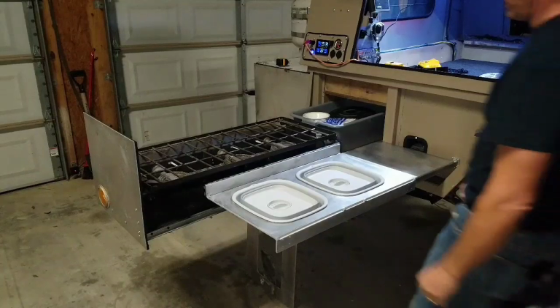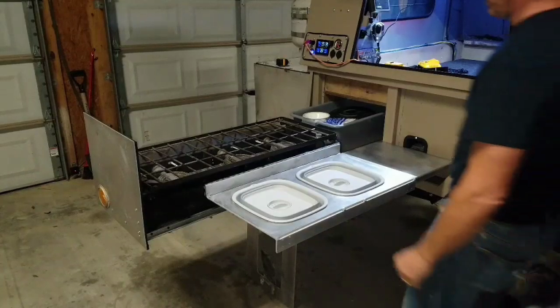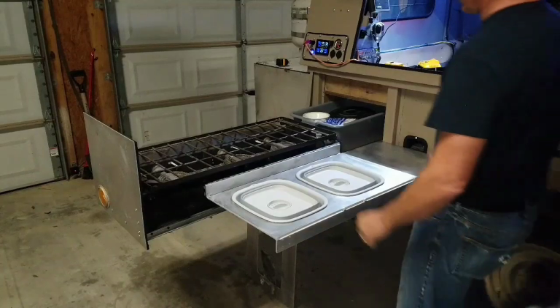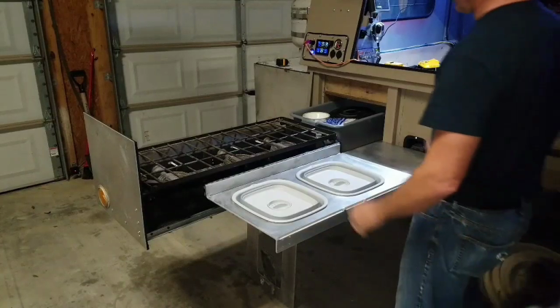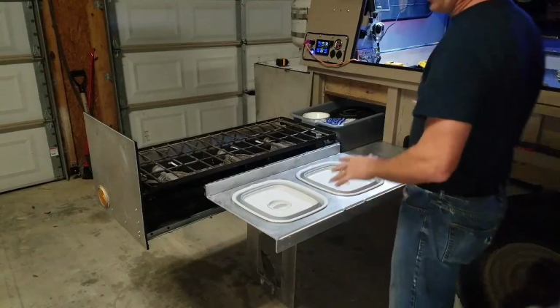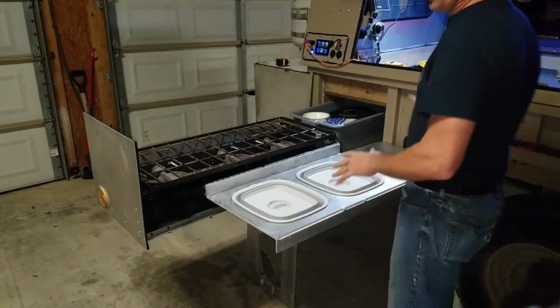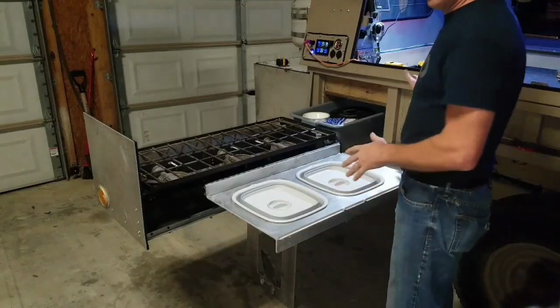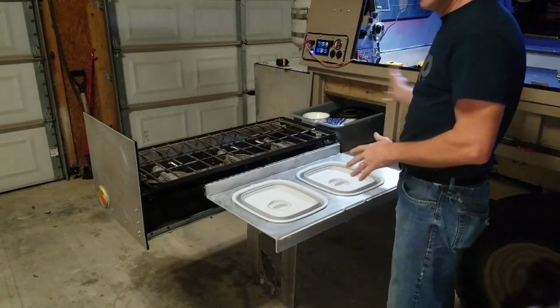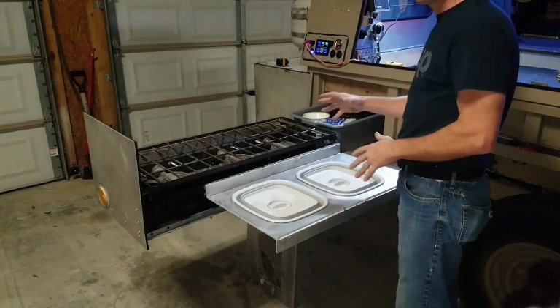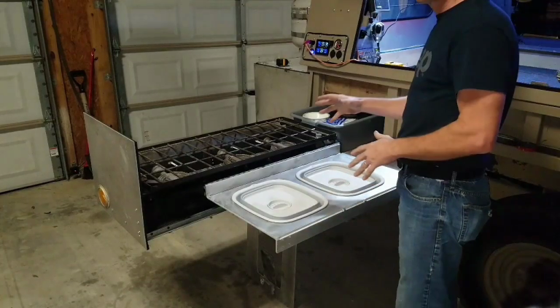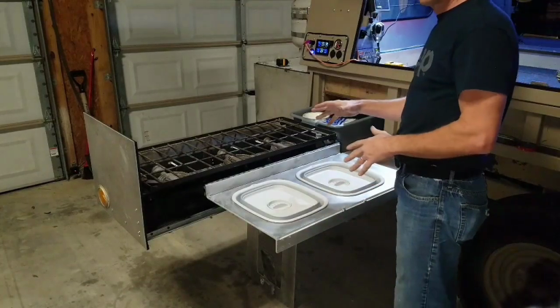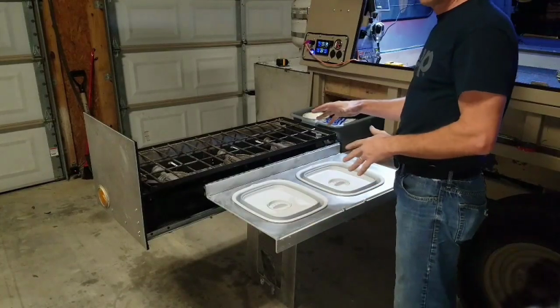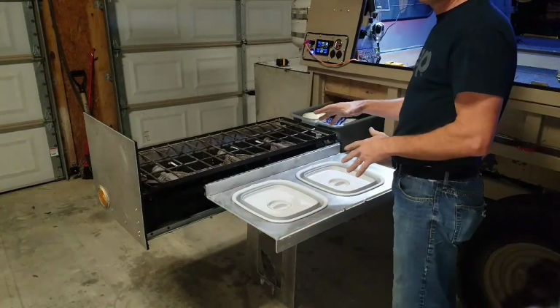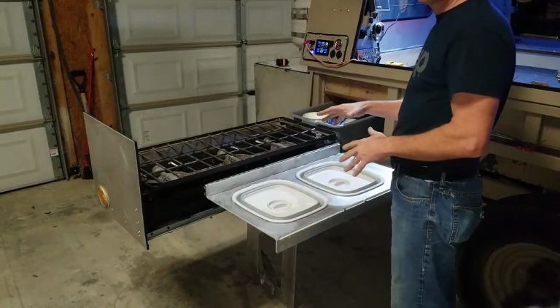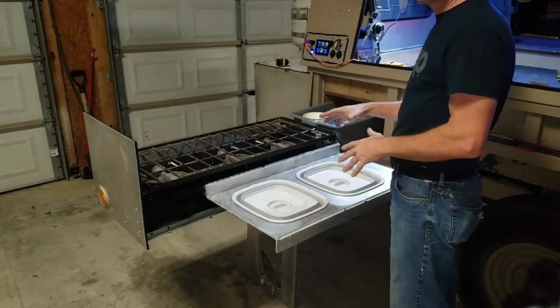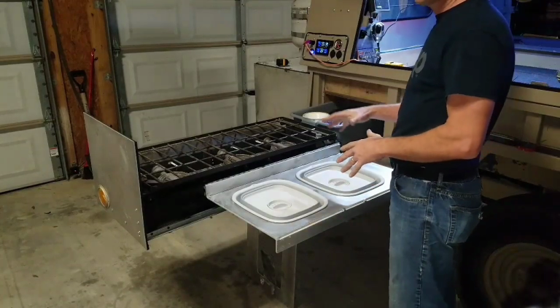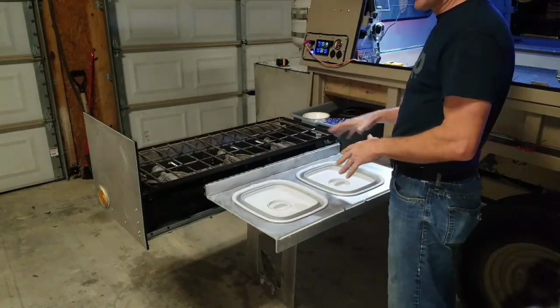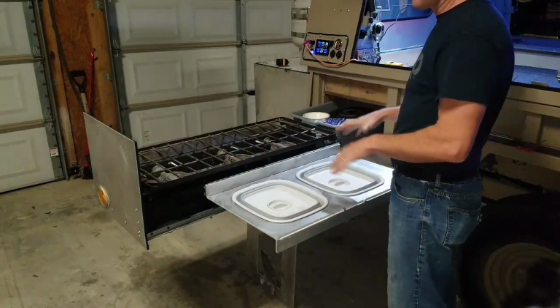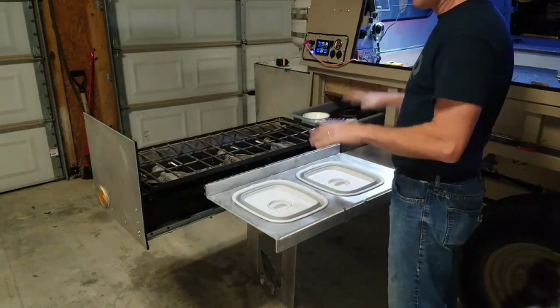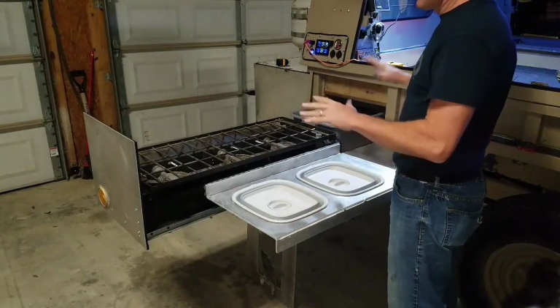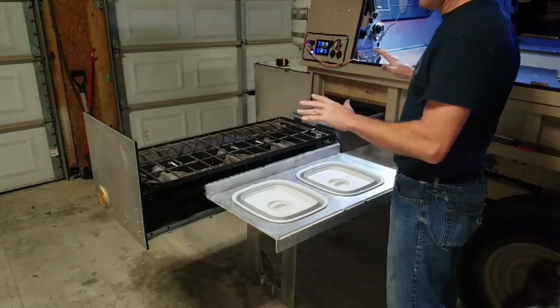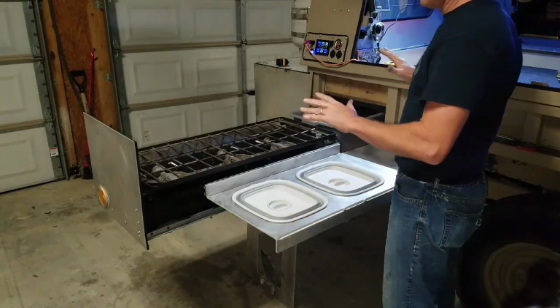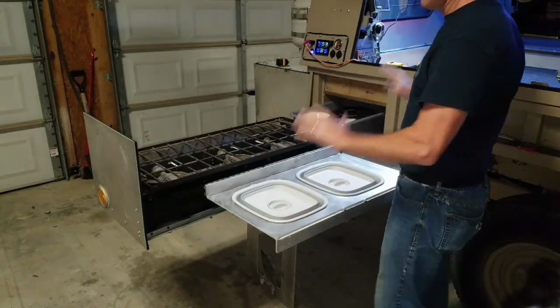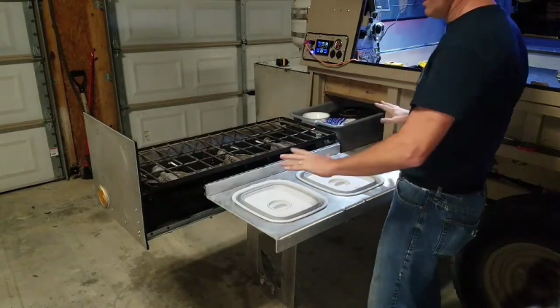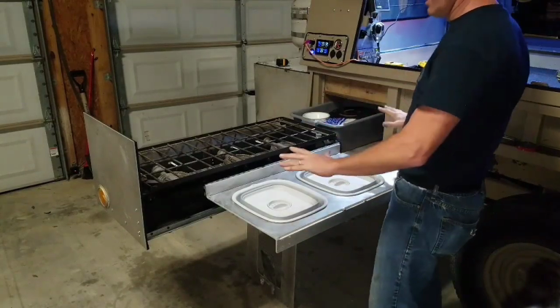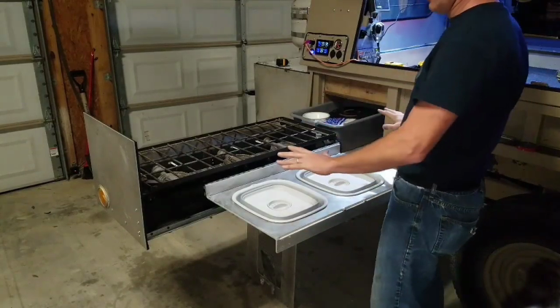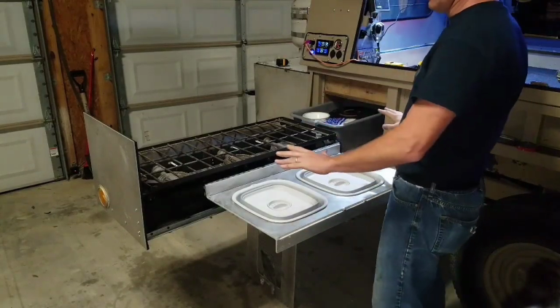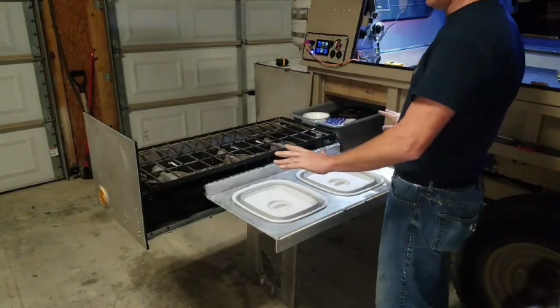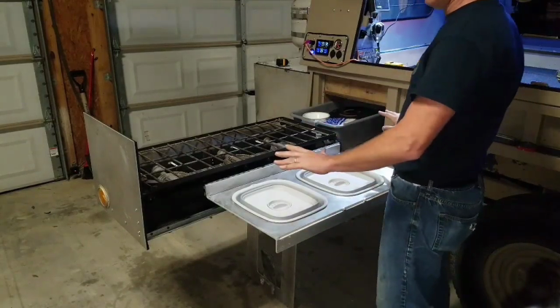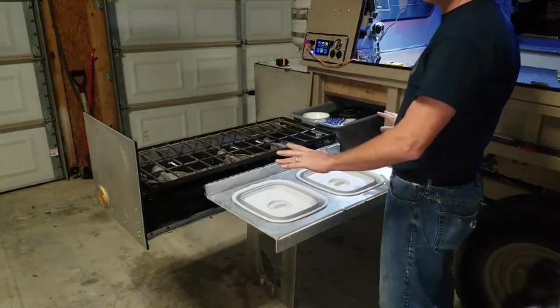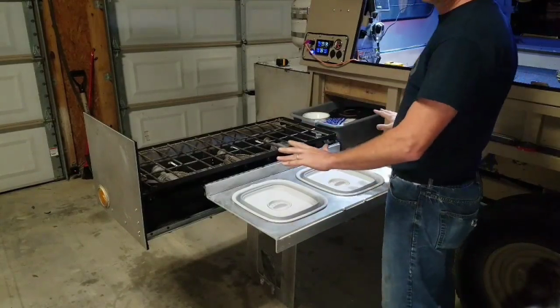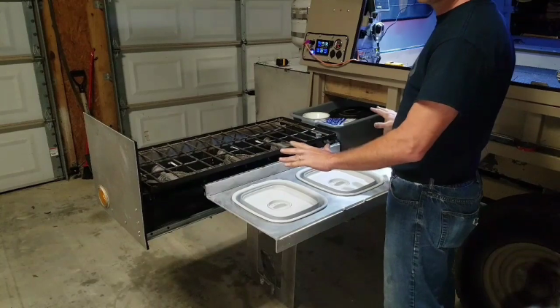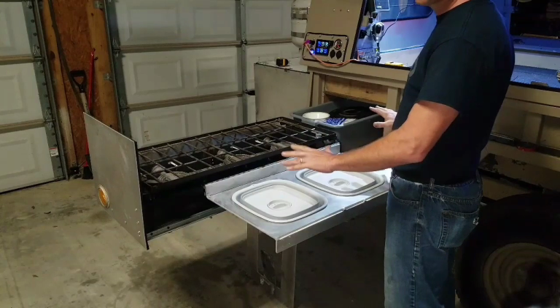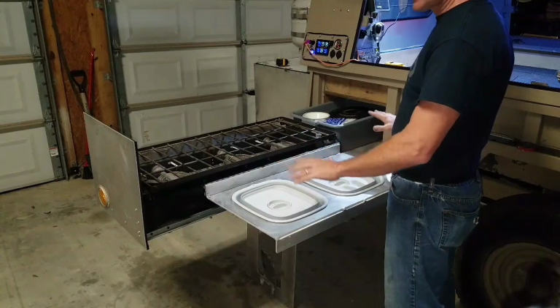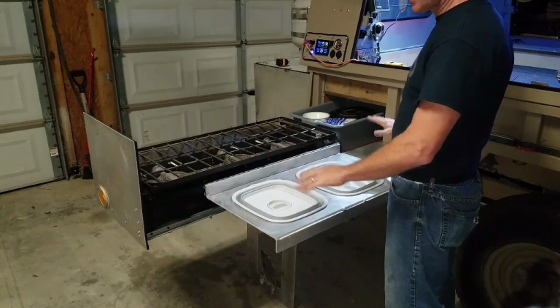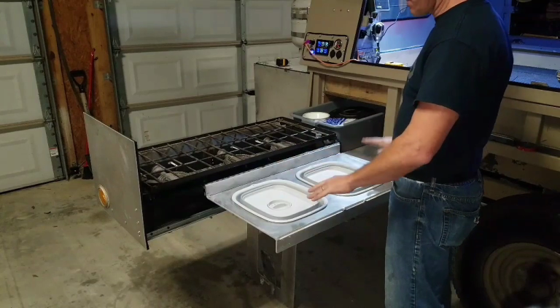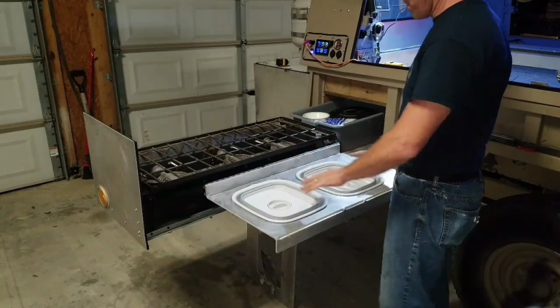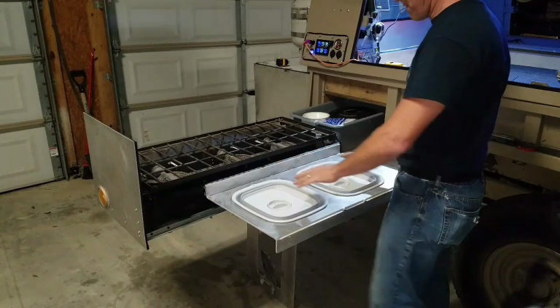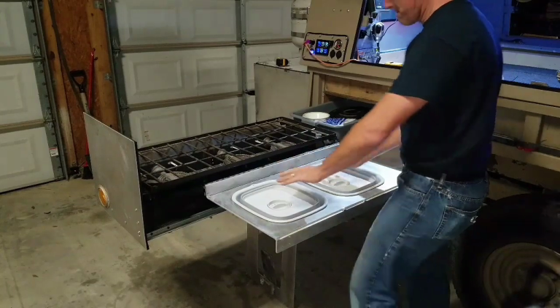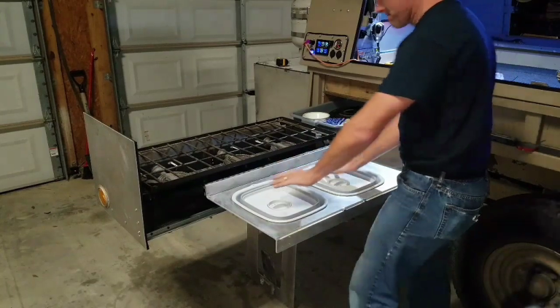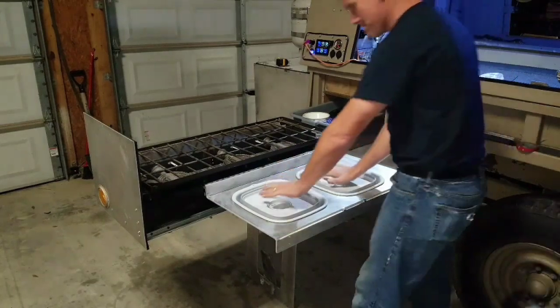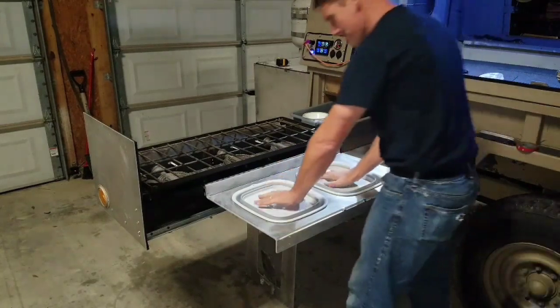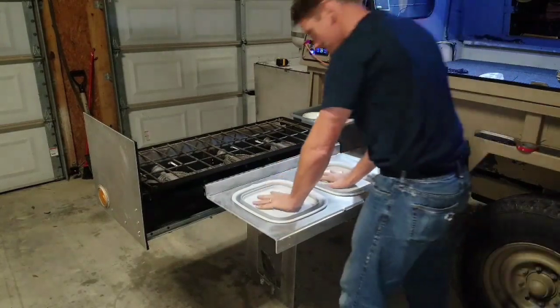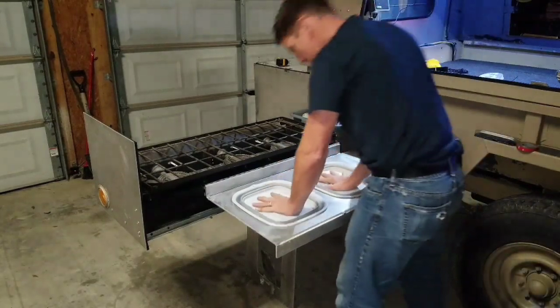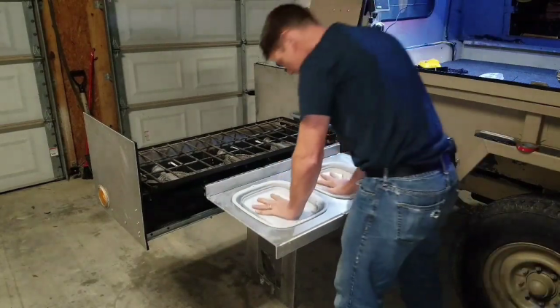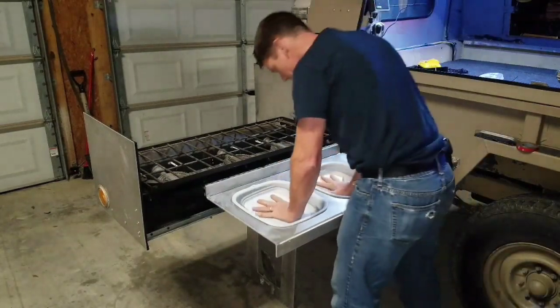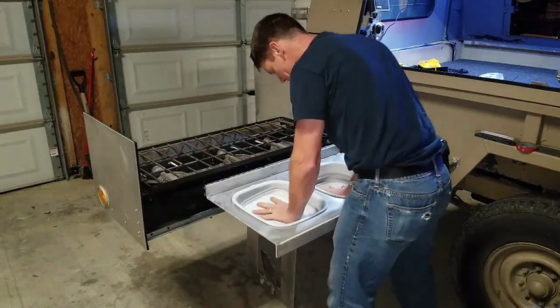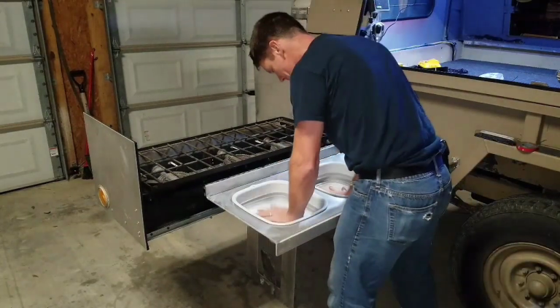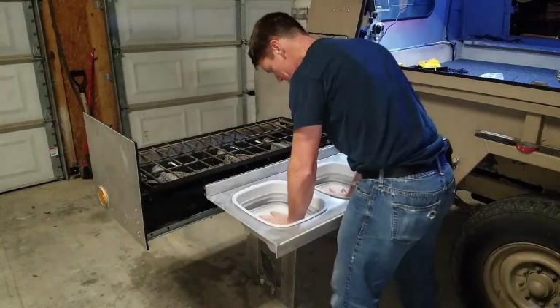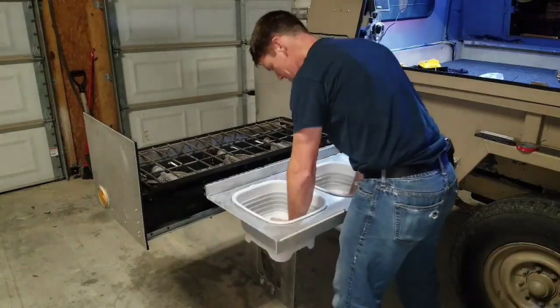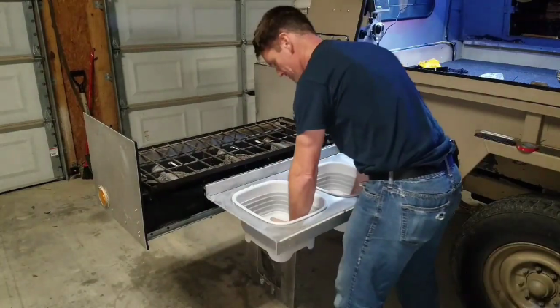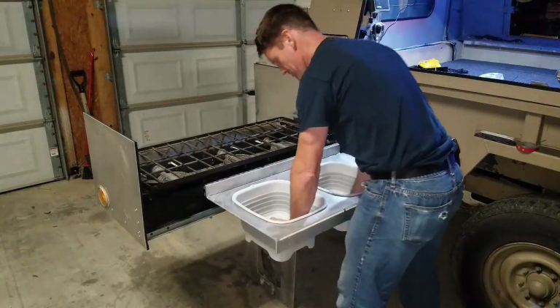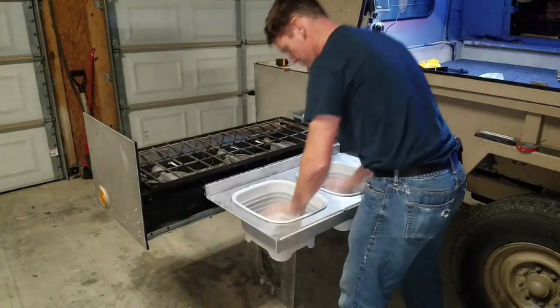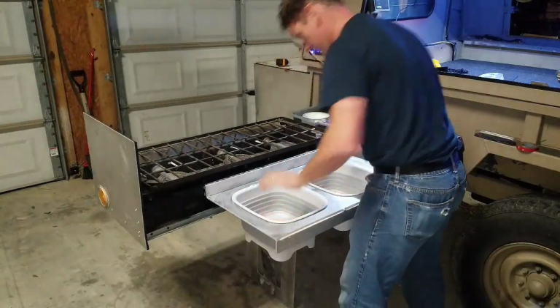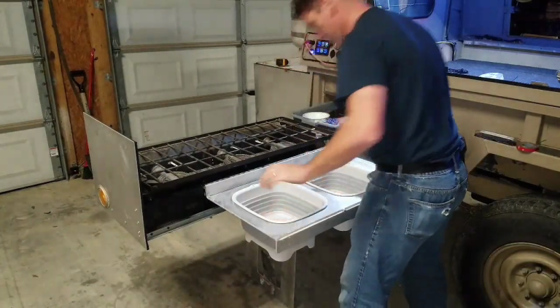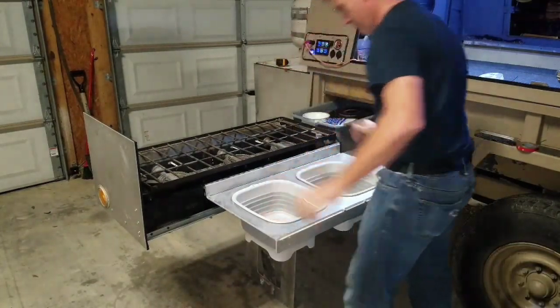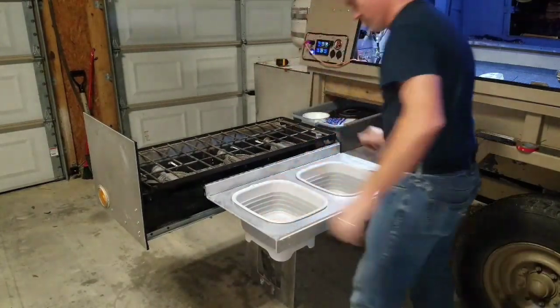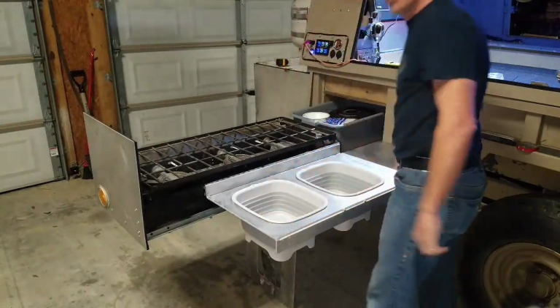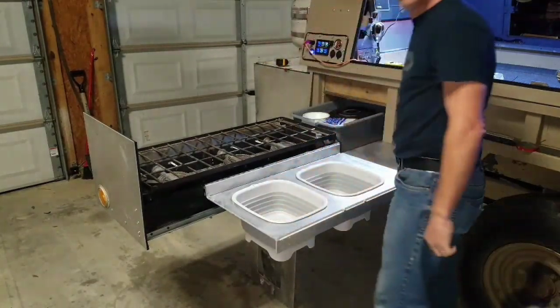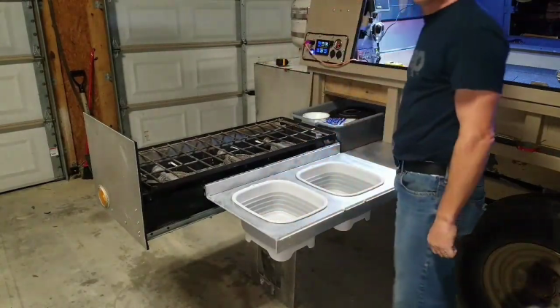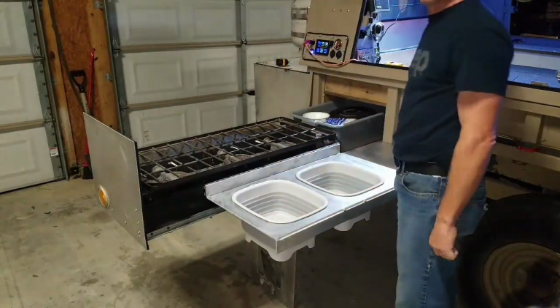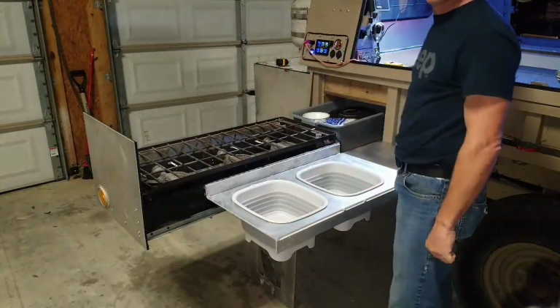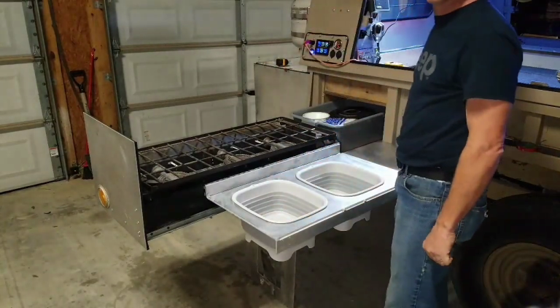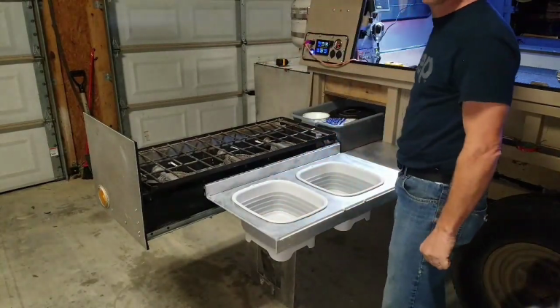Once the slide comes out, your sink is set up and you're ready for some dishes.